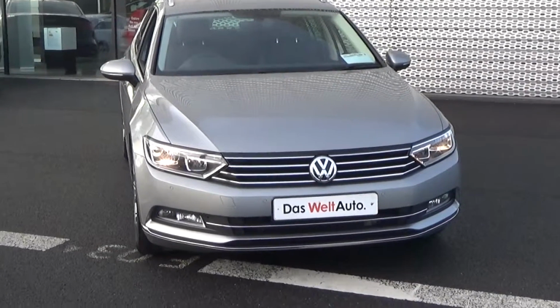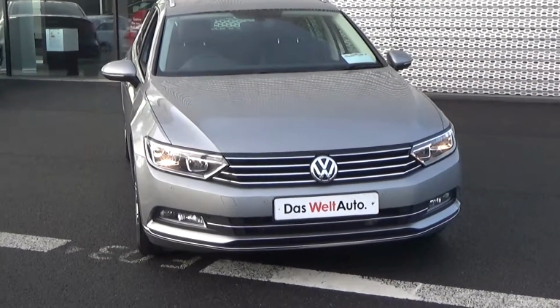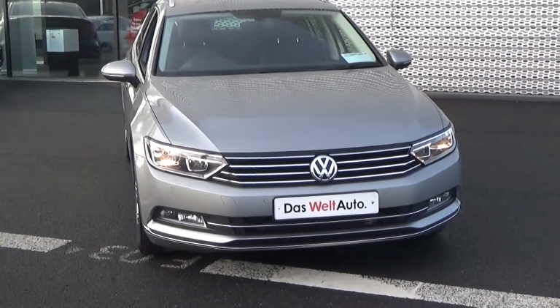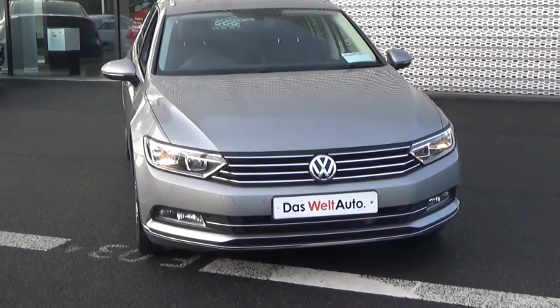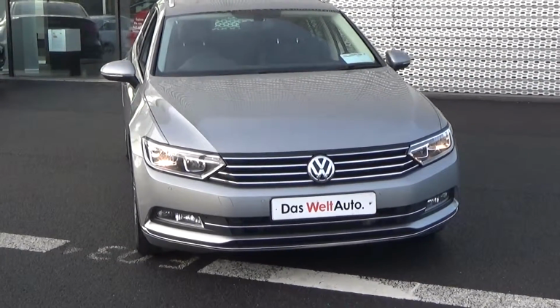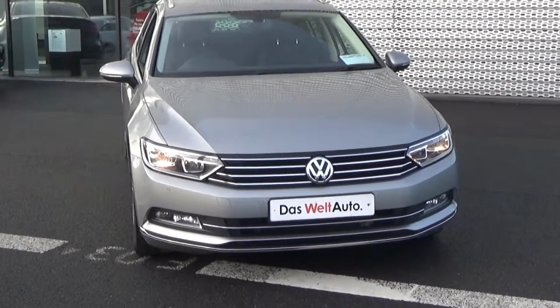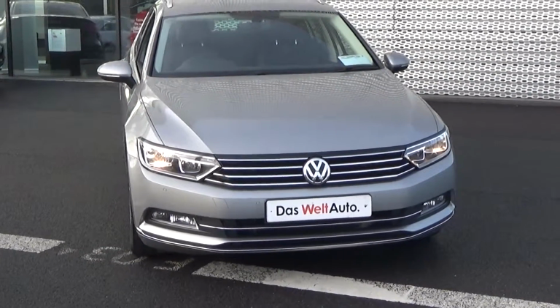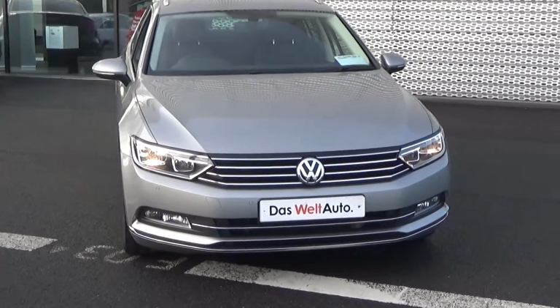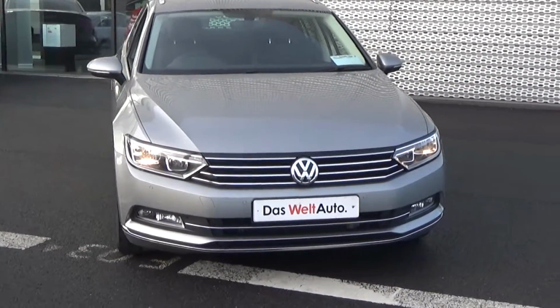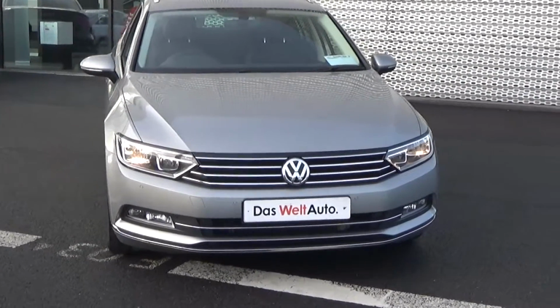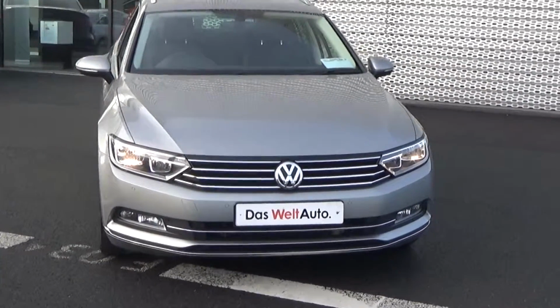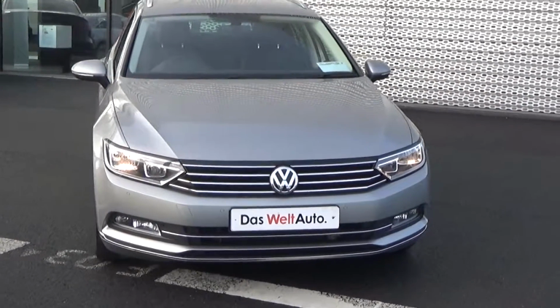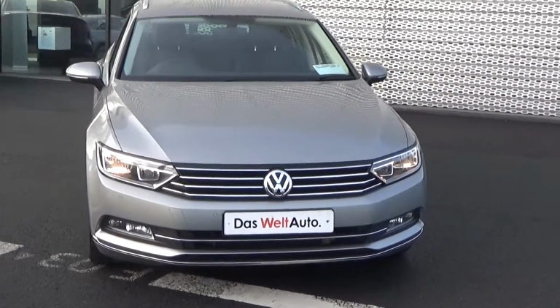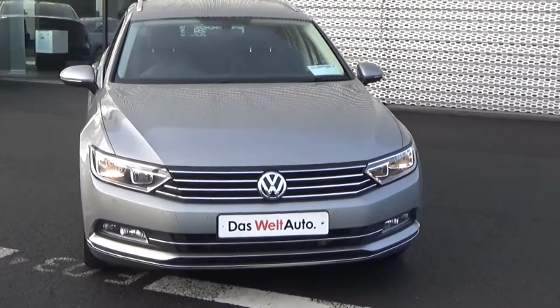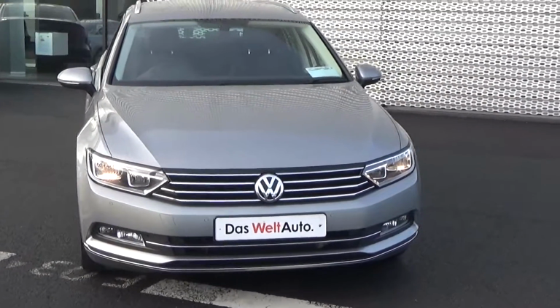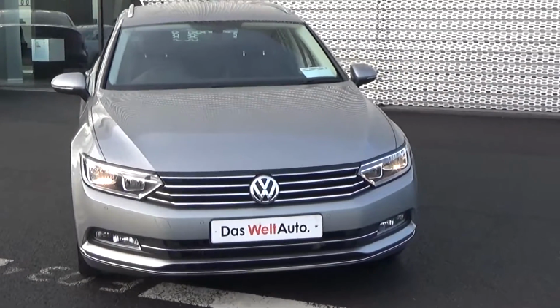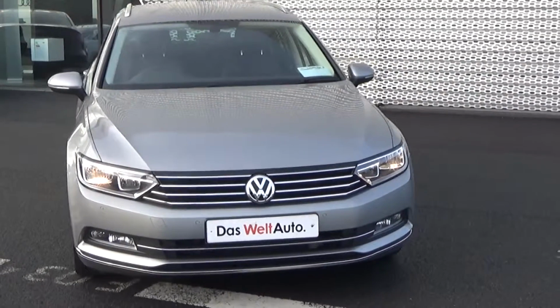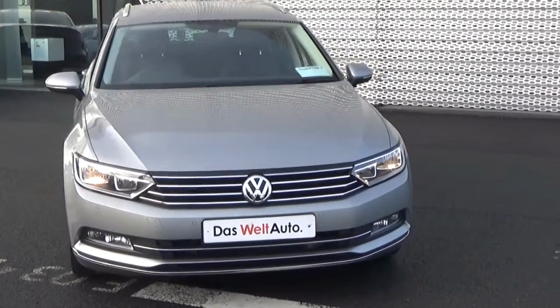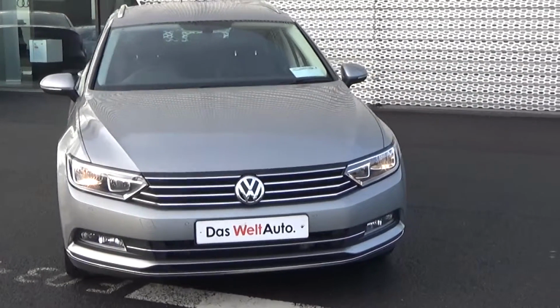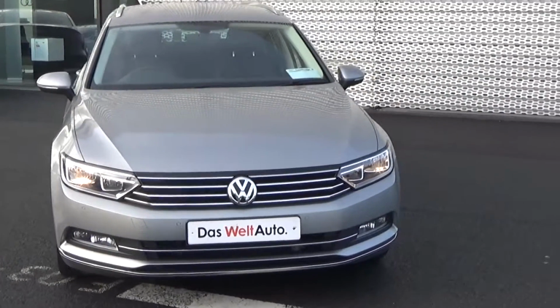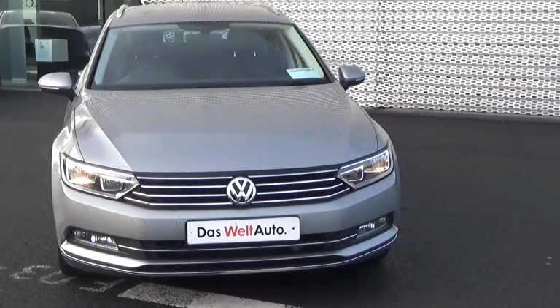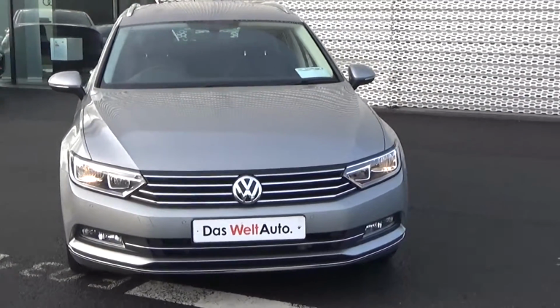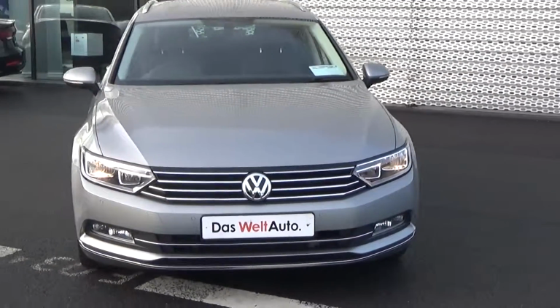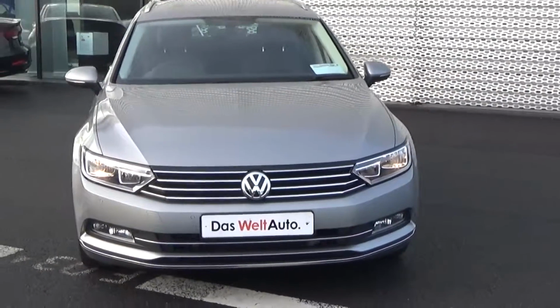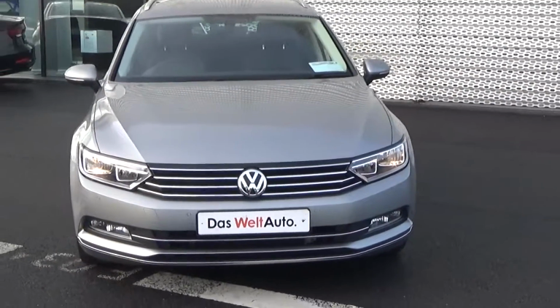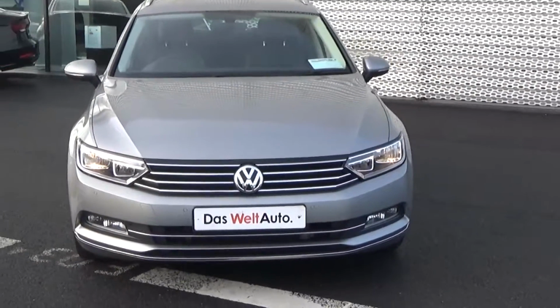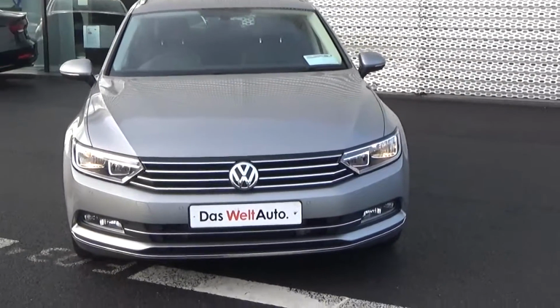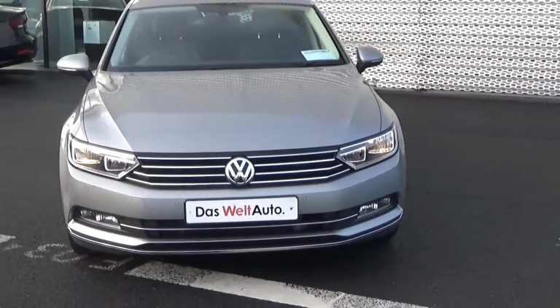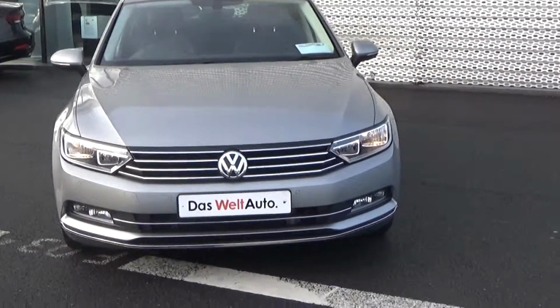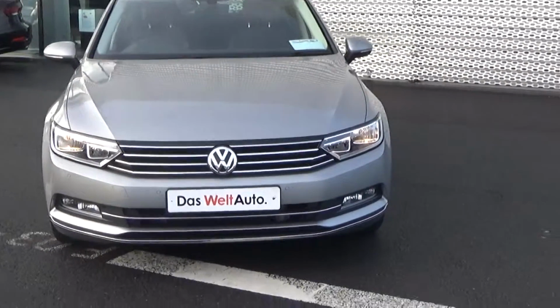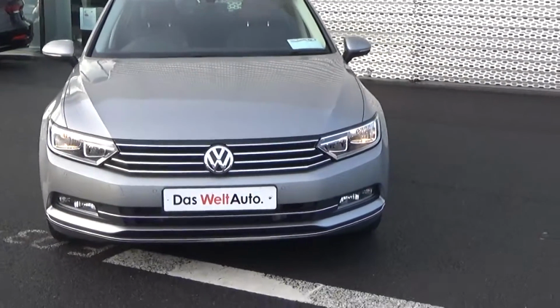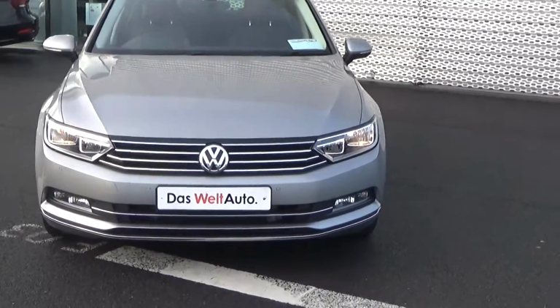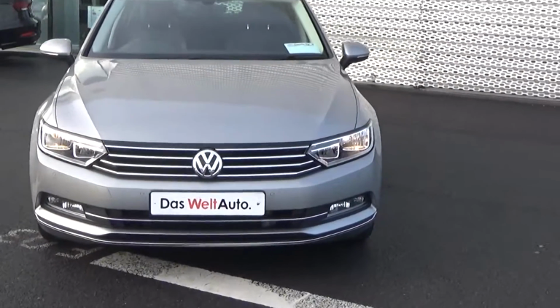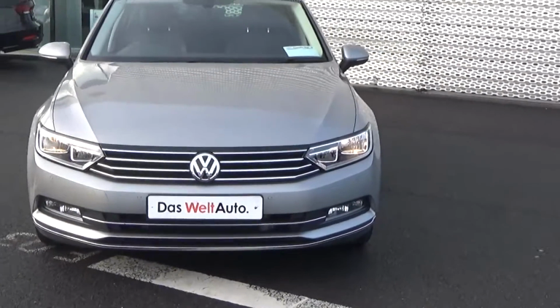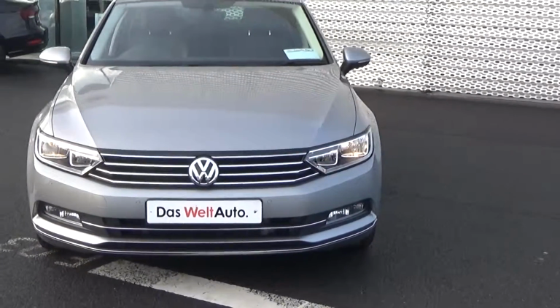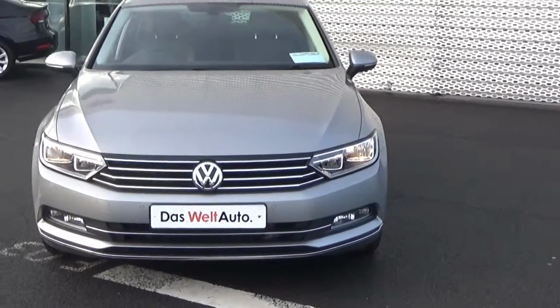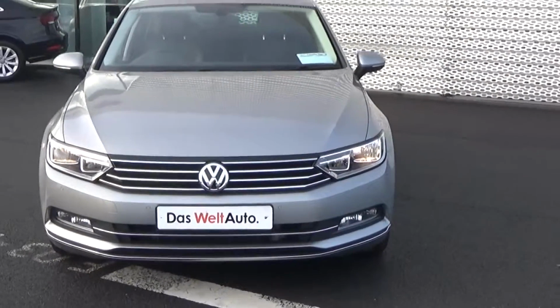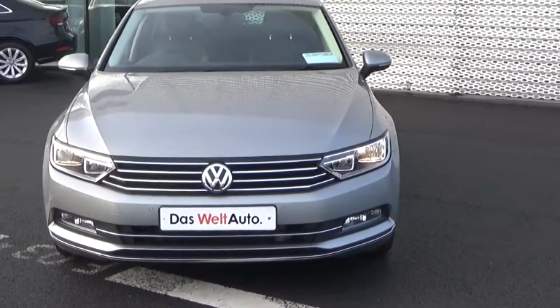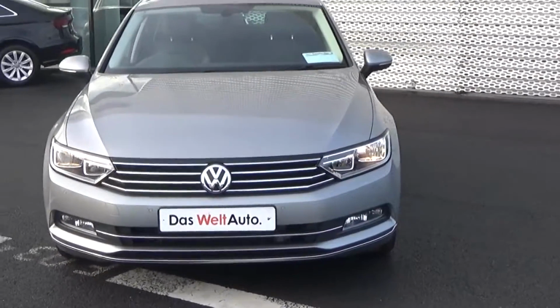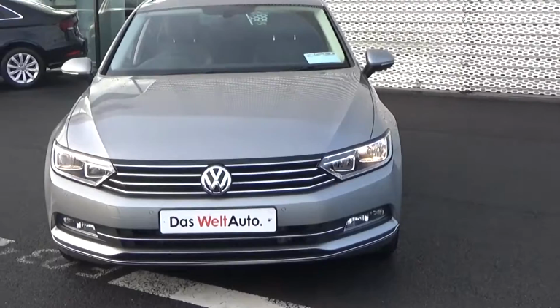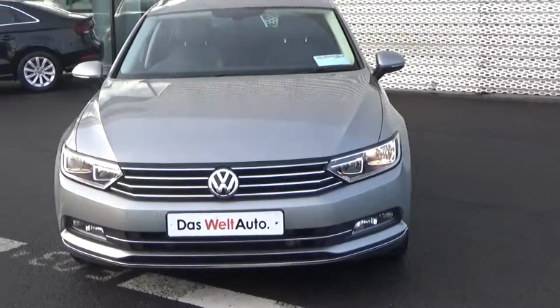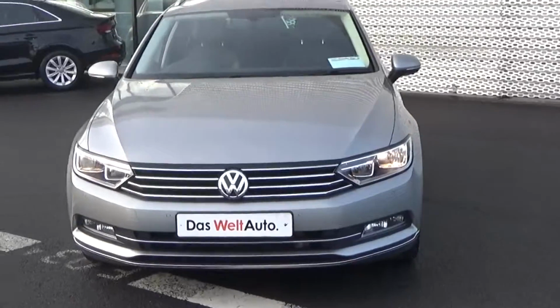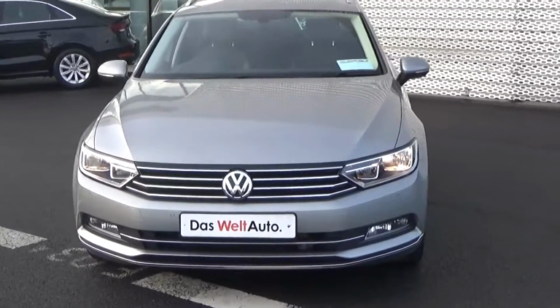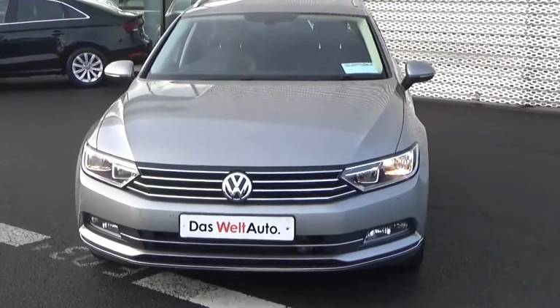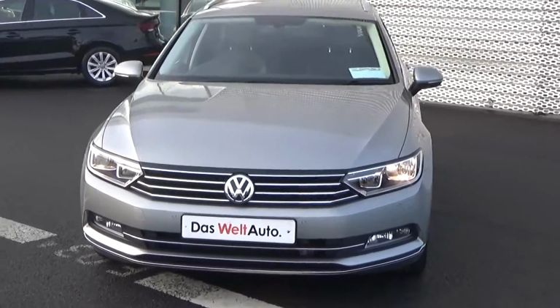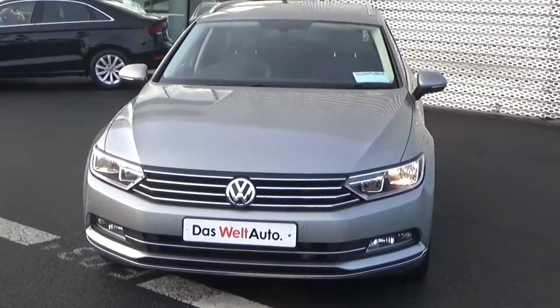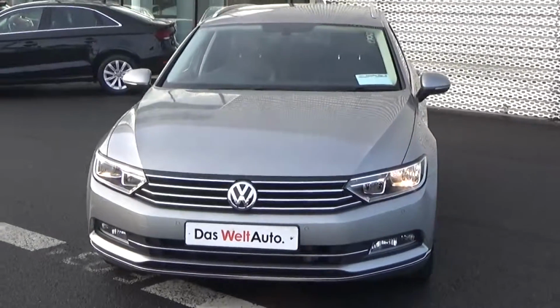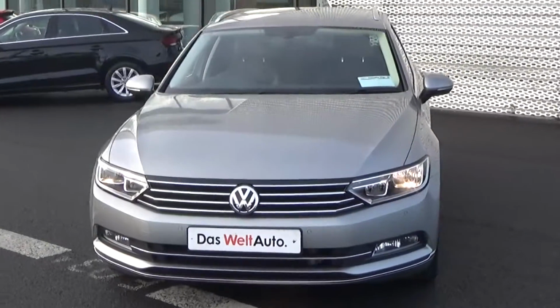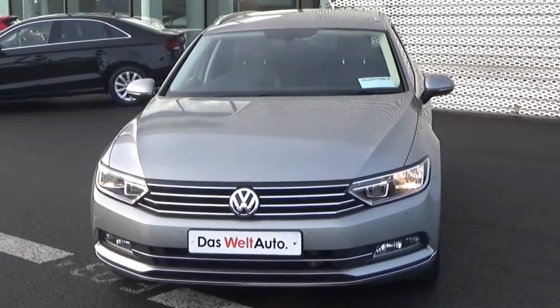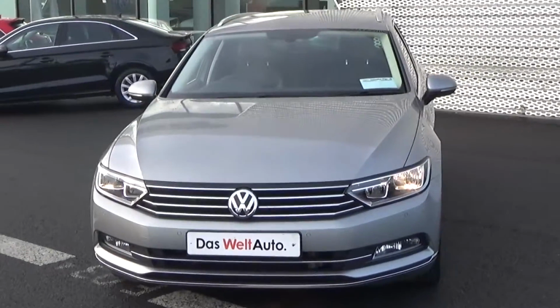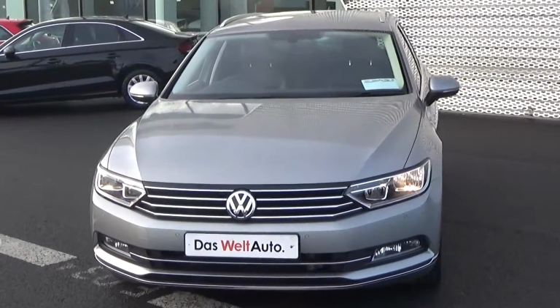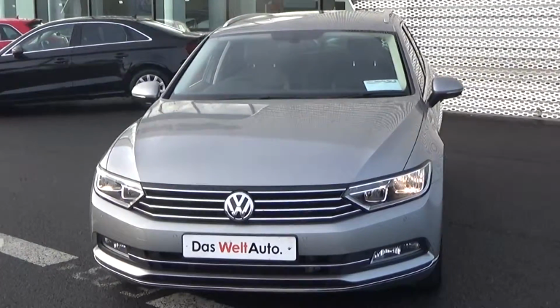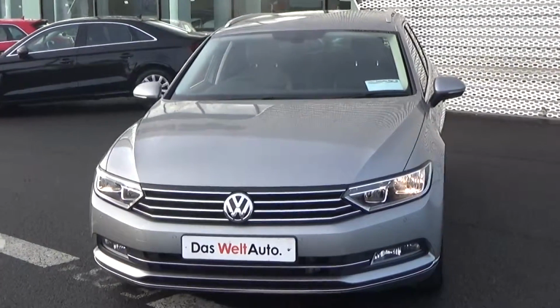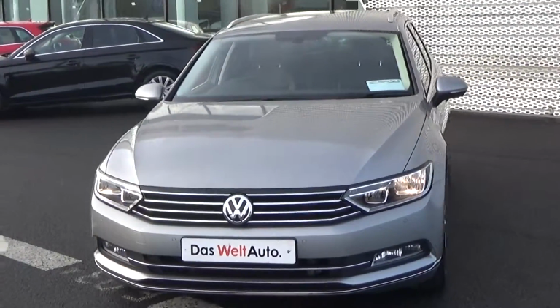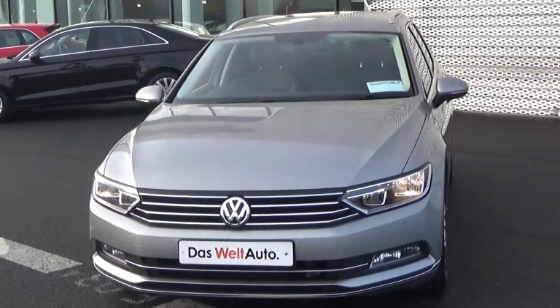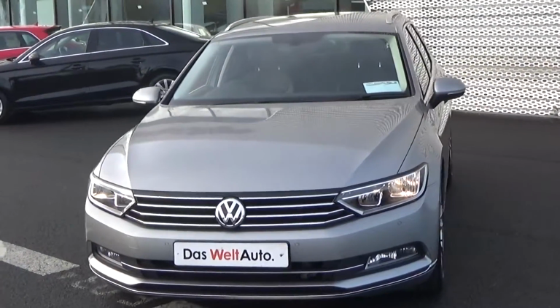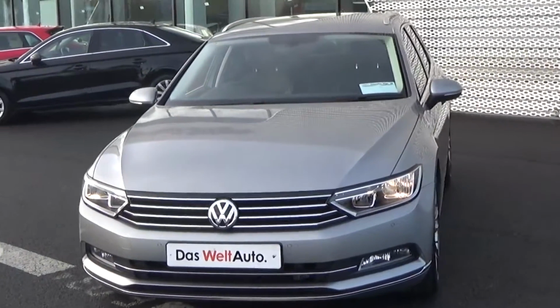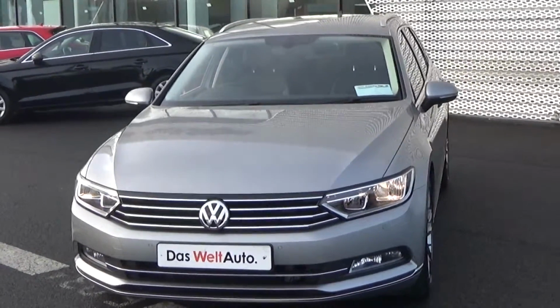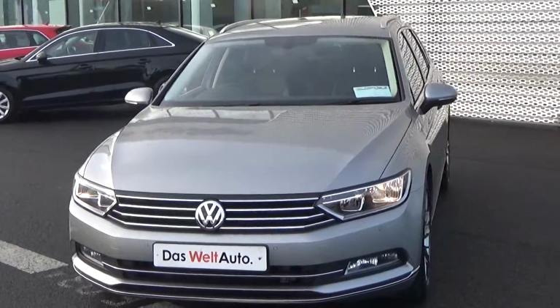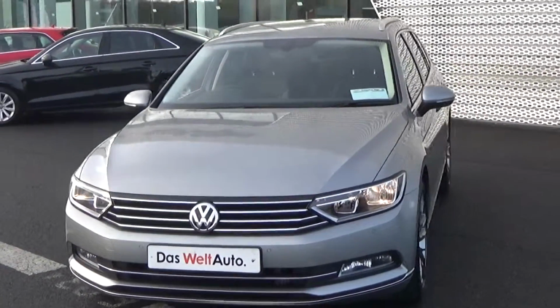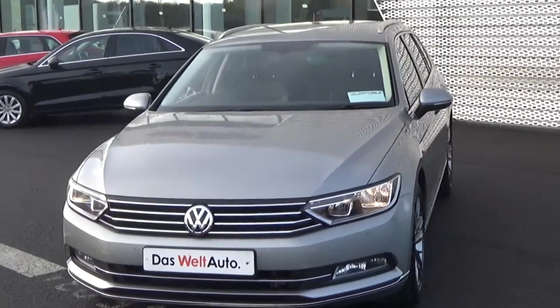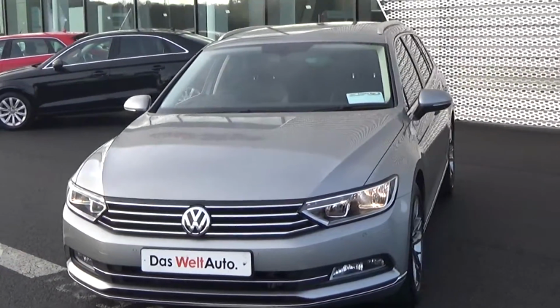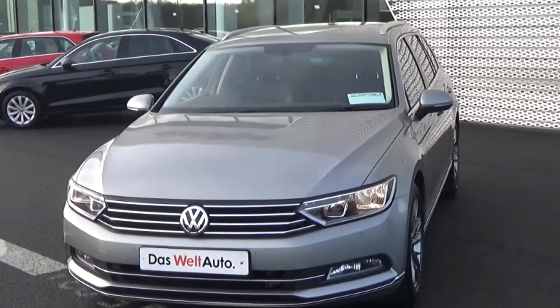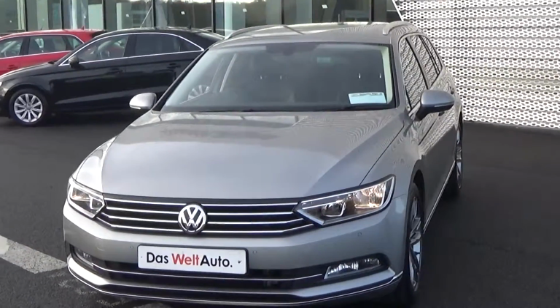Moving on, we have the daytime running lights, your front parking sensors, and just below there your rectangular front fogs for additional safety.